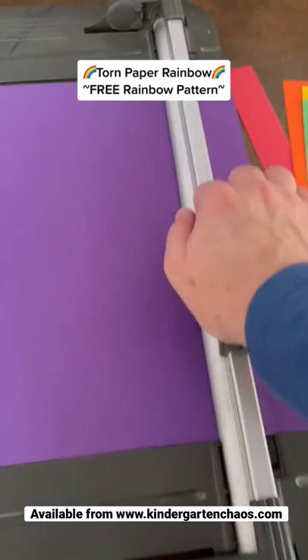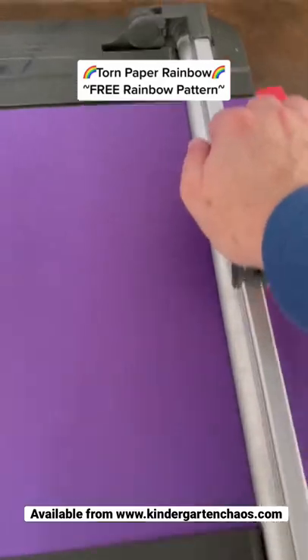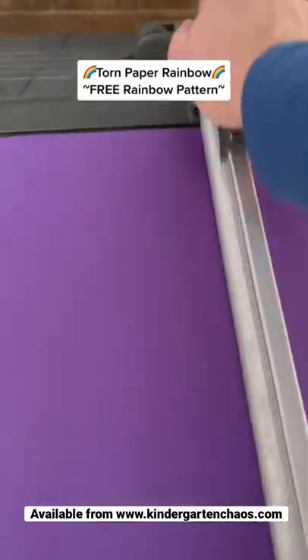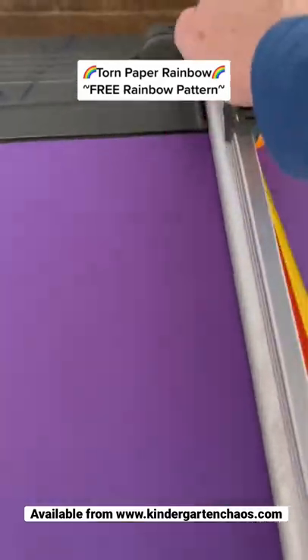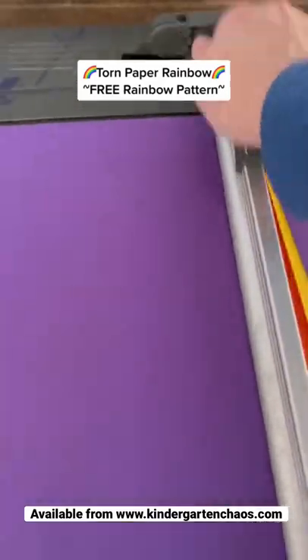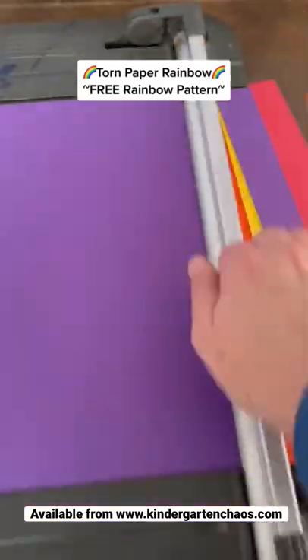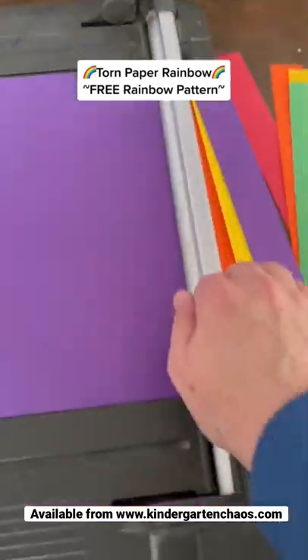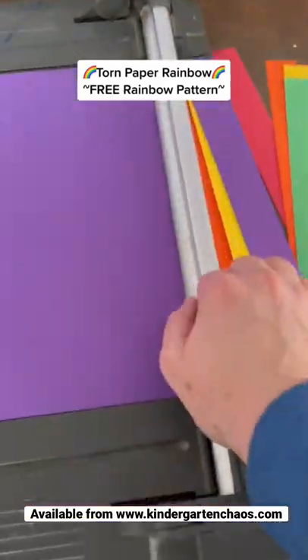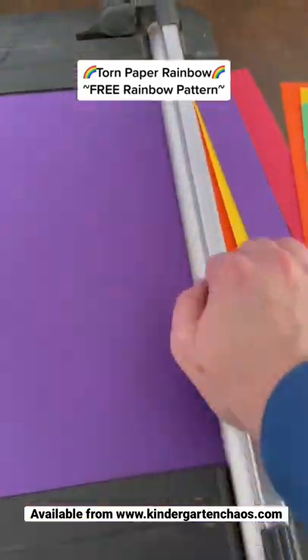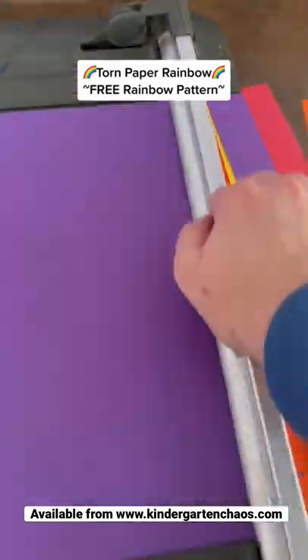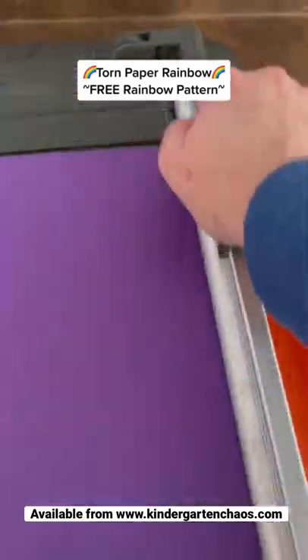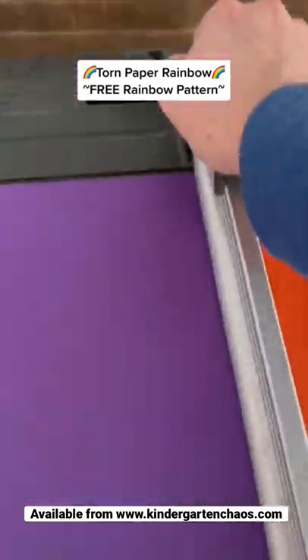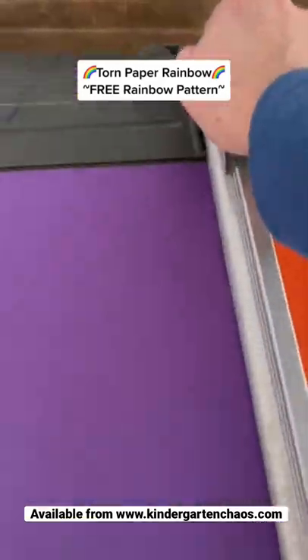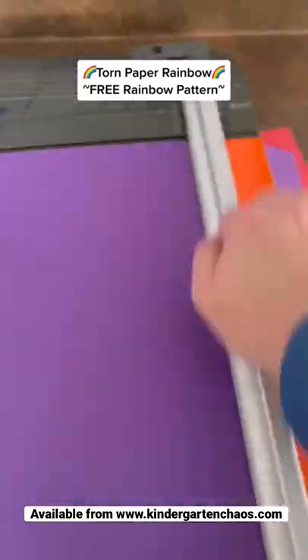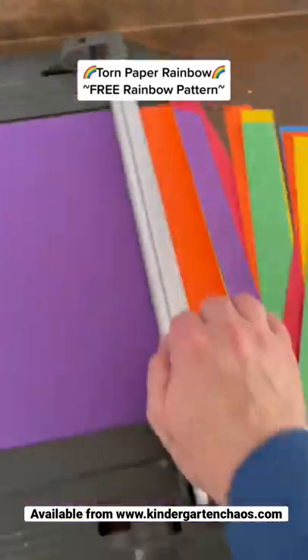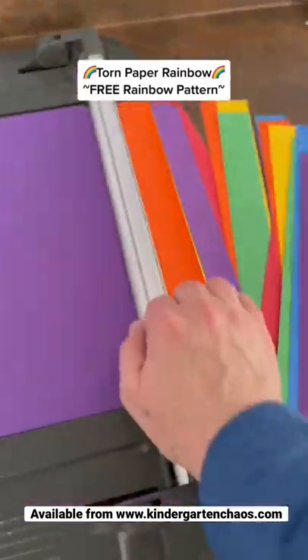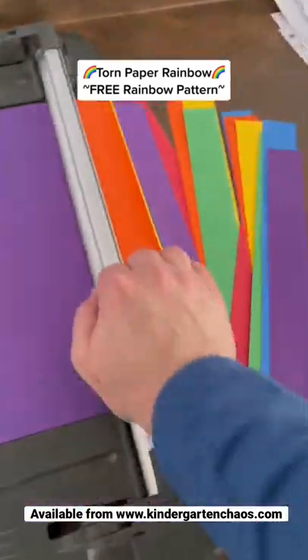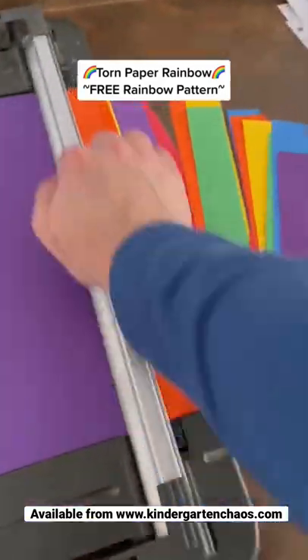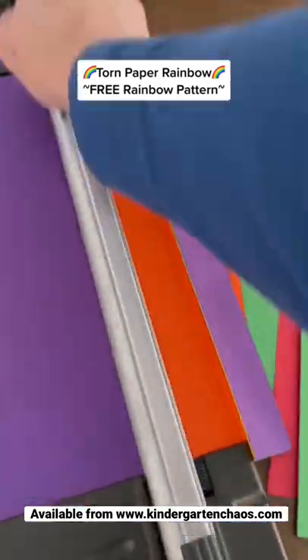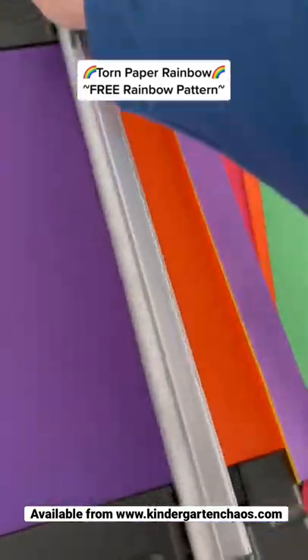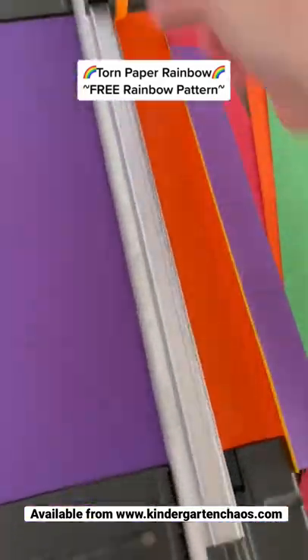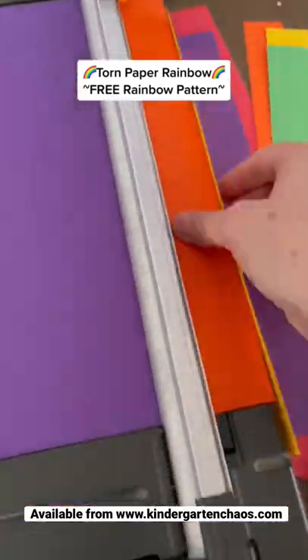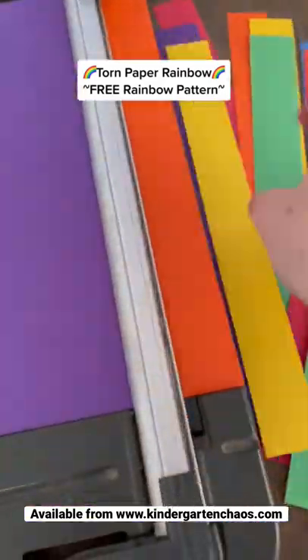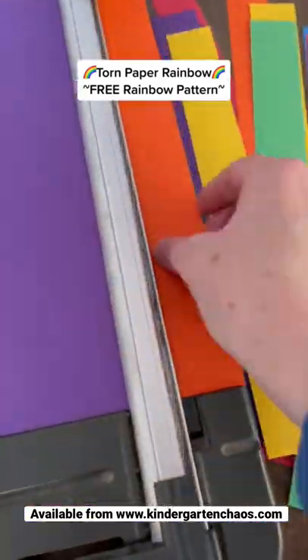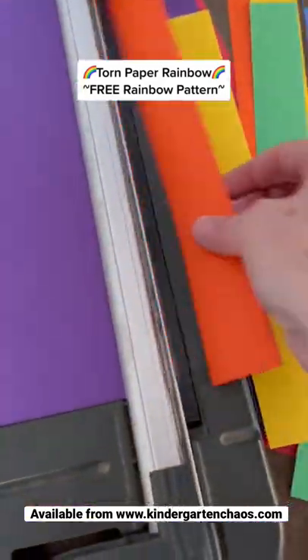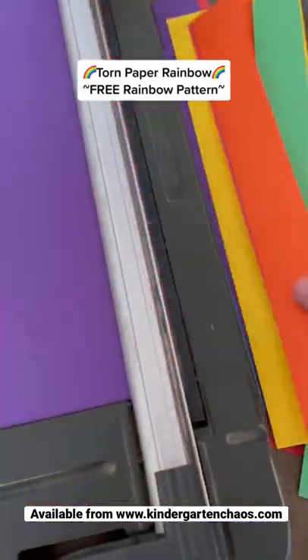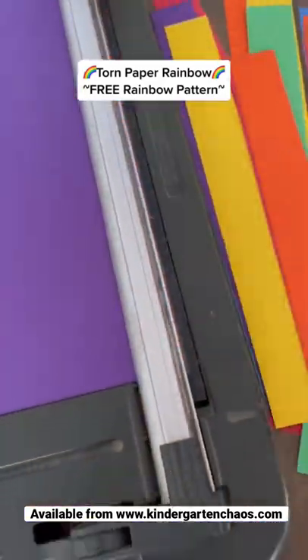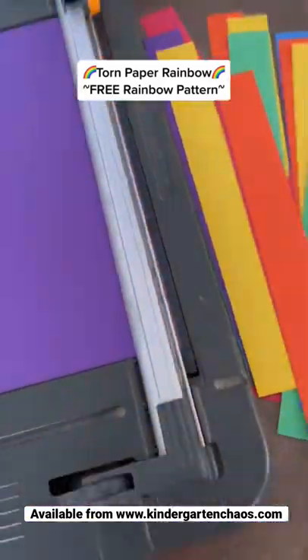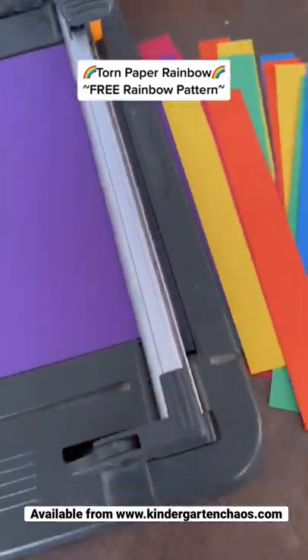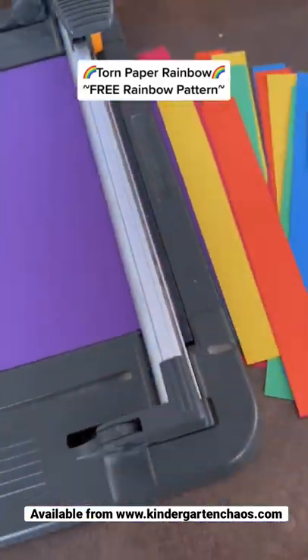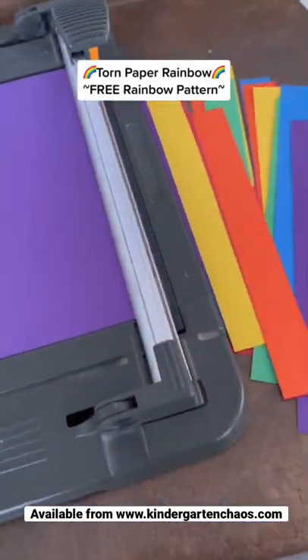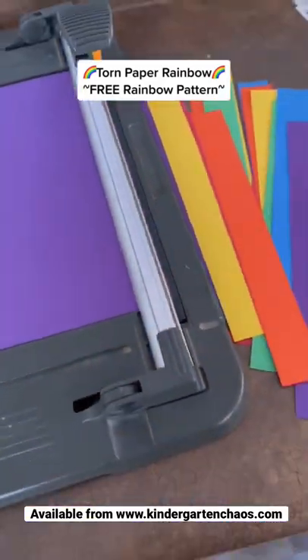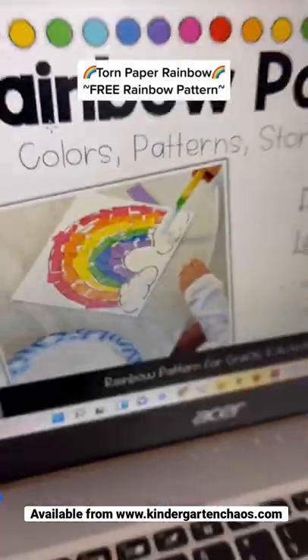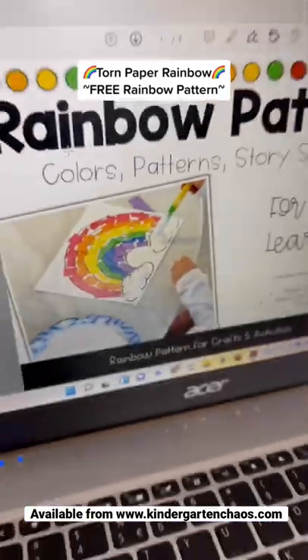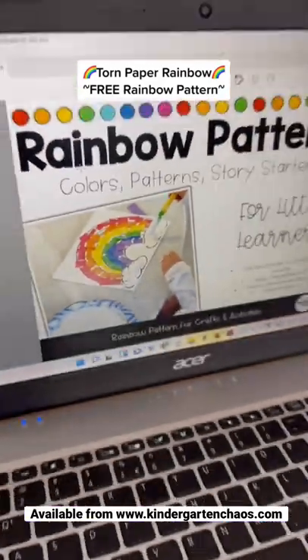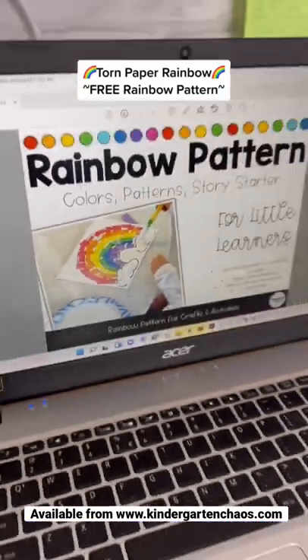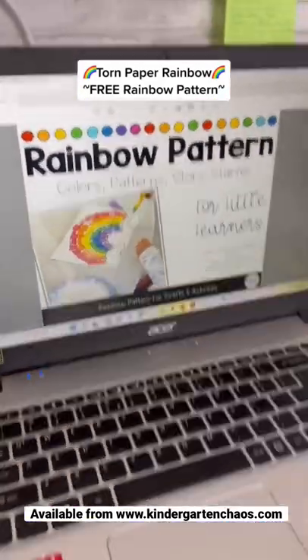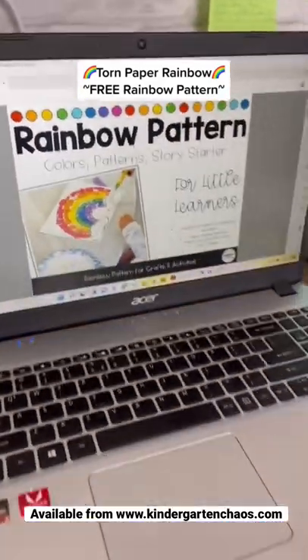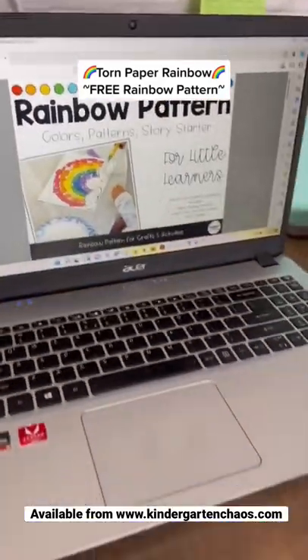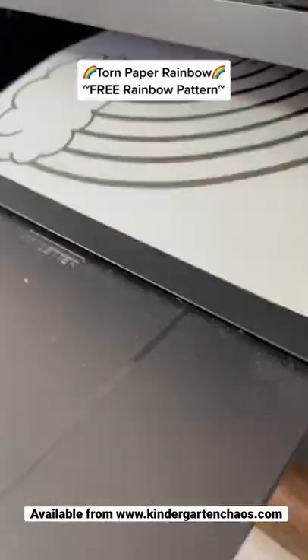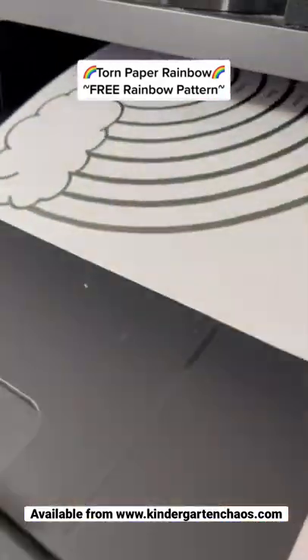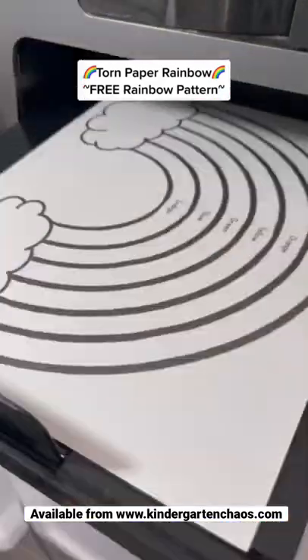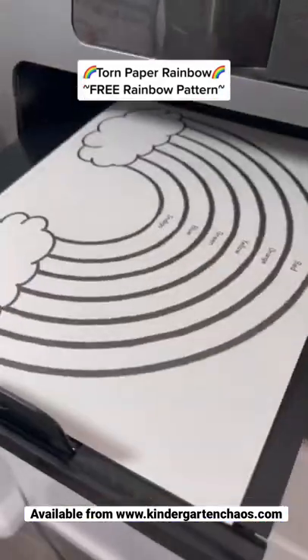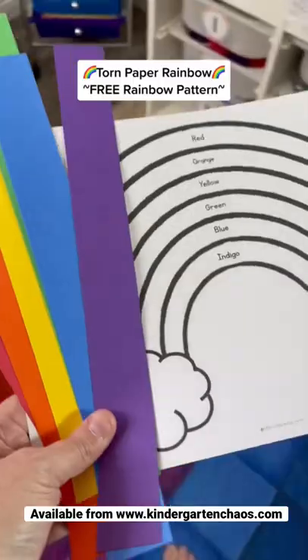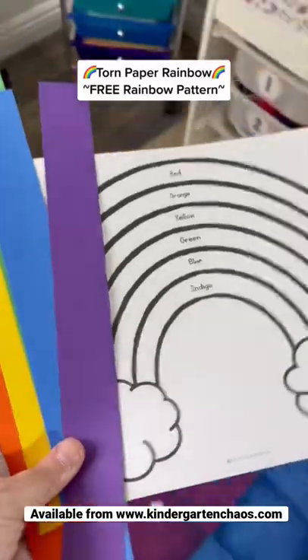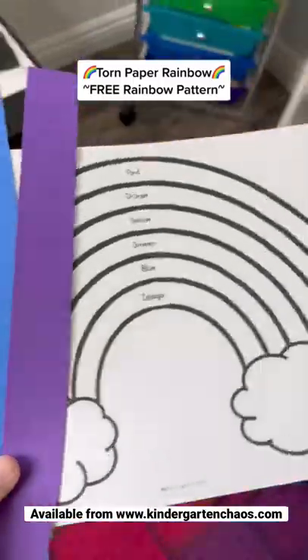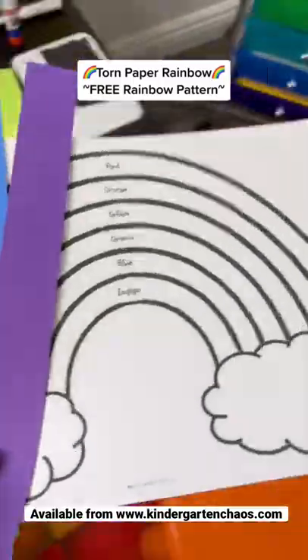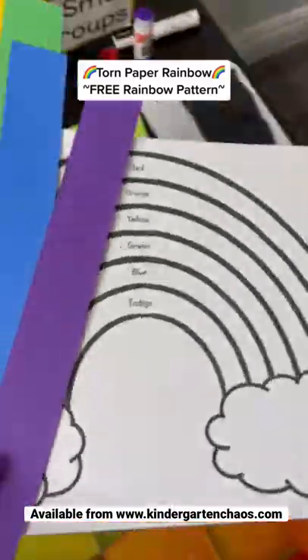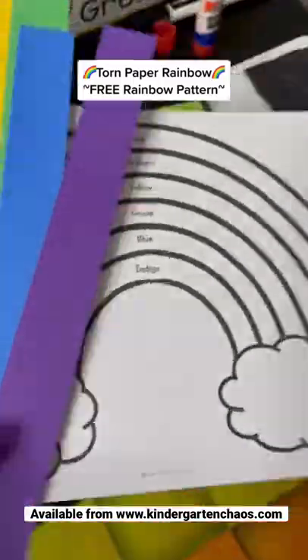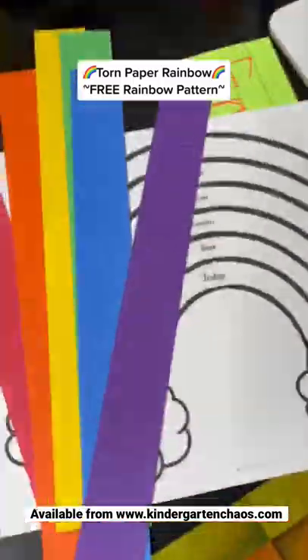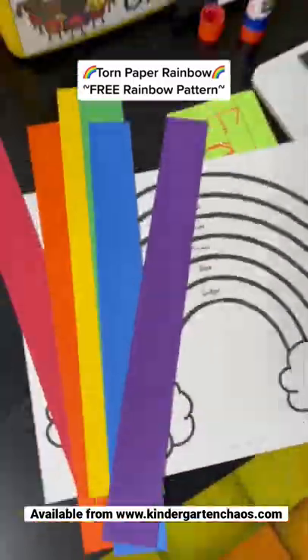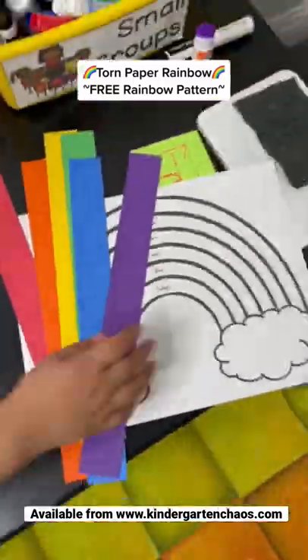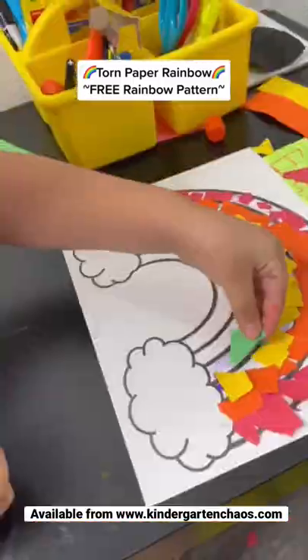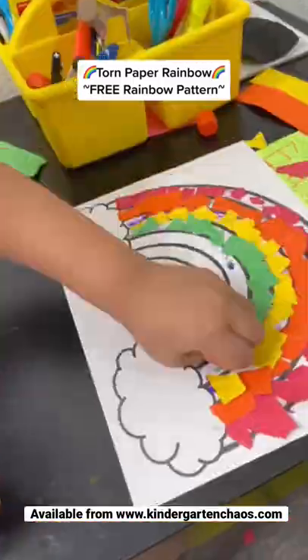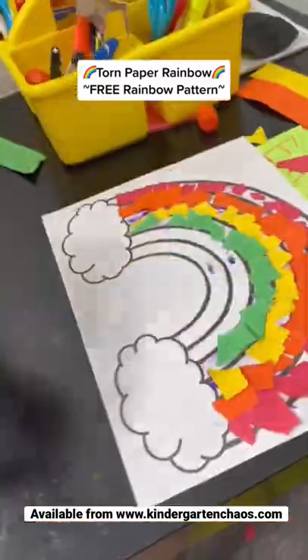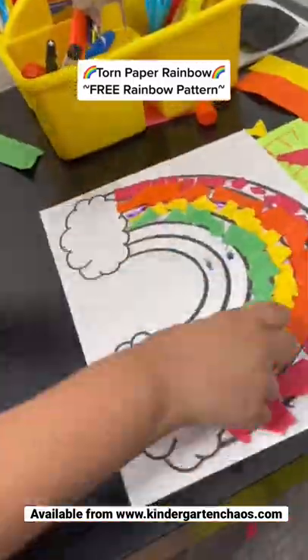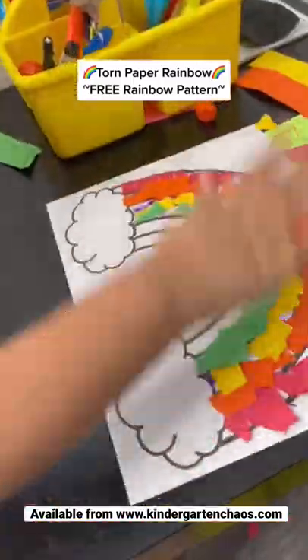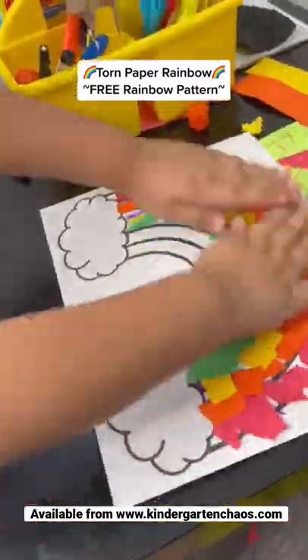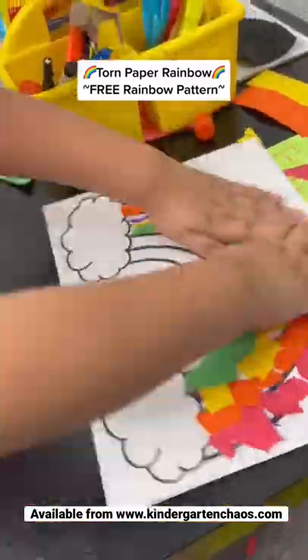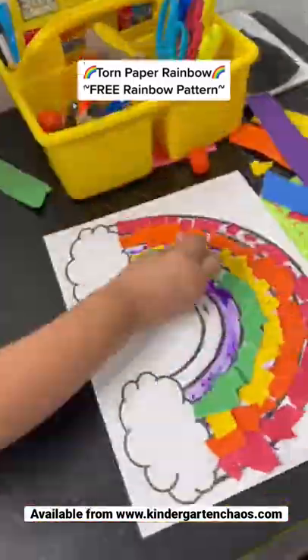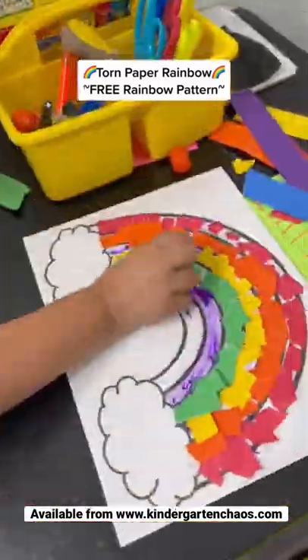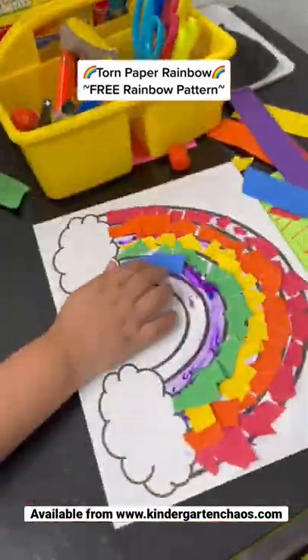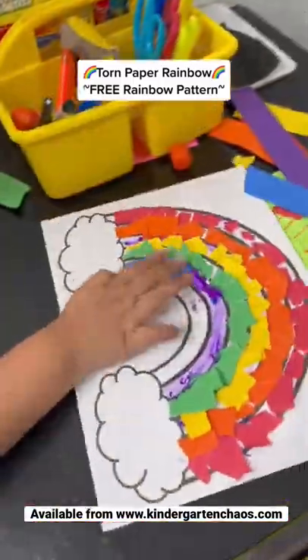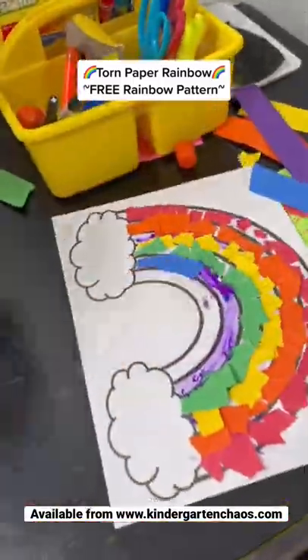Everyone loves rainbows, right? This torn paper project is perfect for those paper scraps that you have left over, or you can cut small strips to use as well.